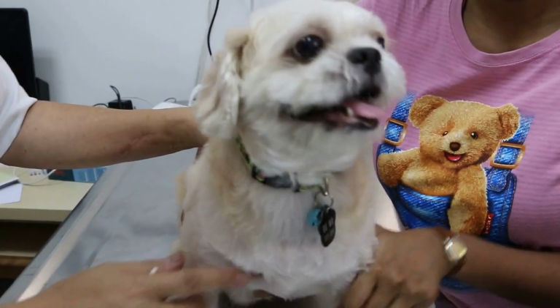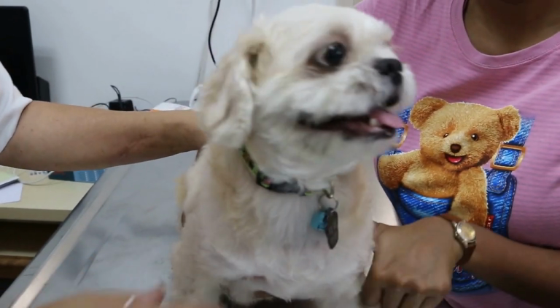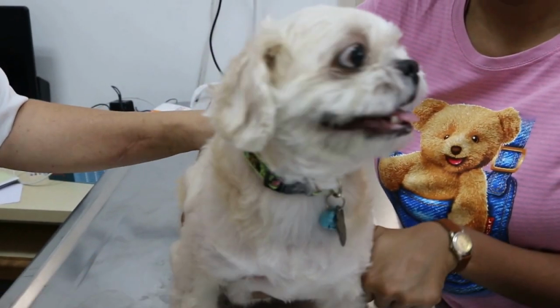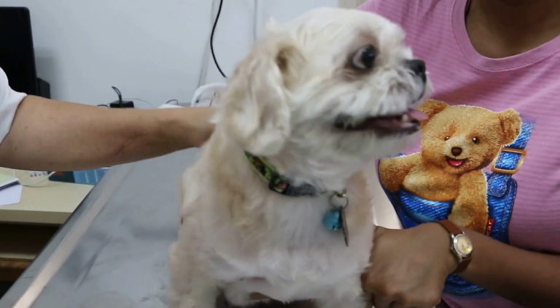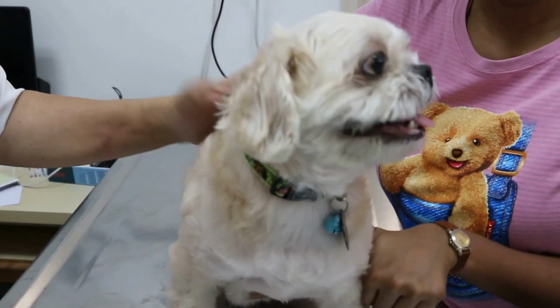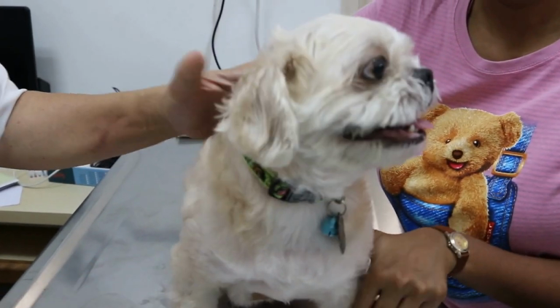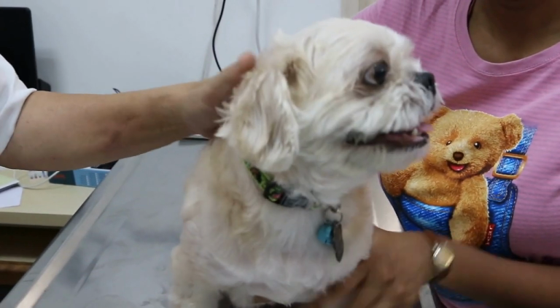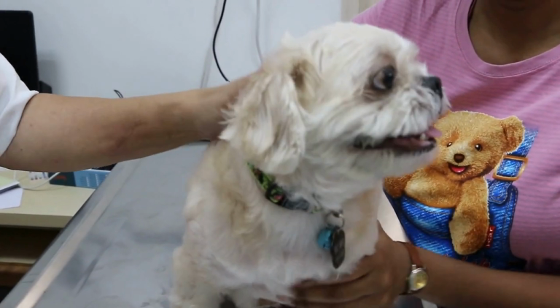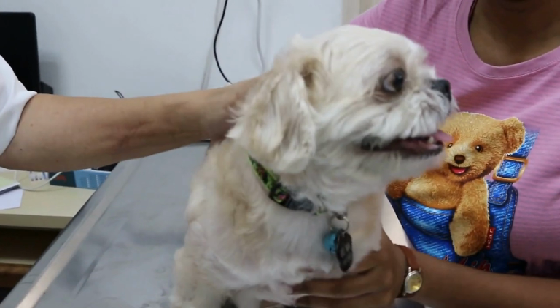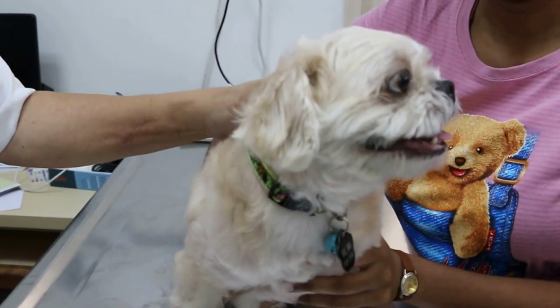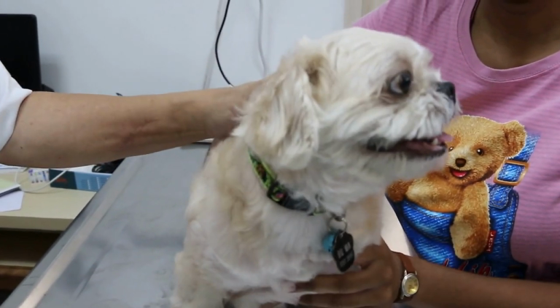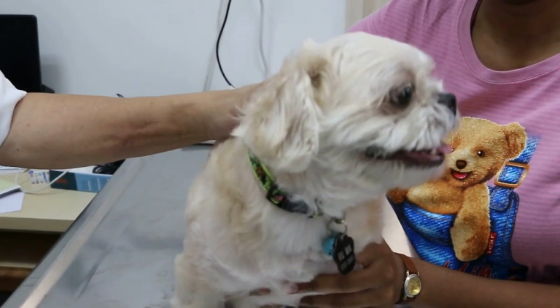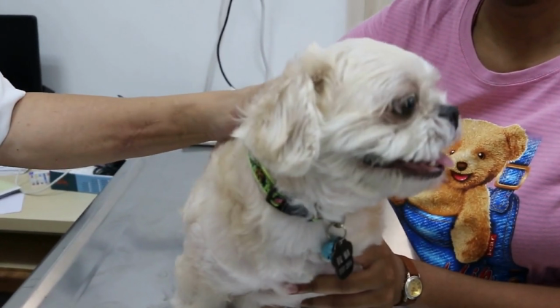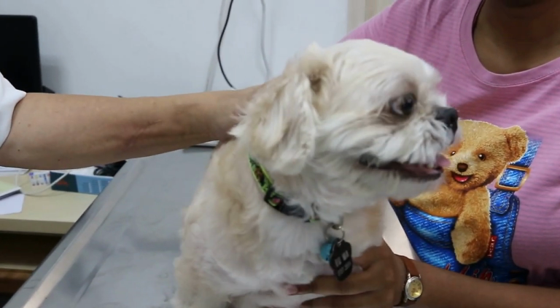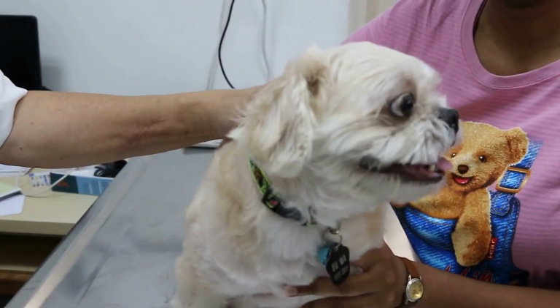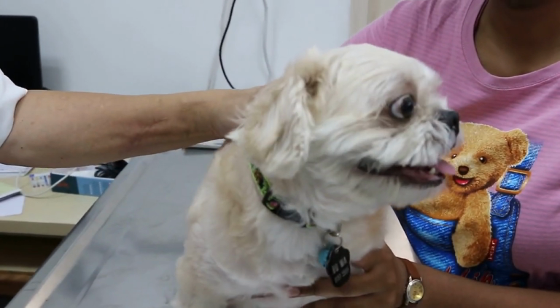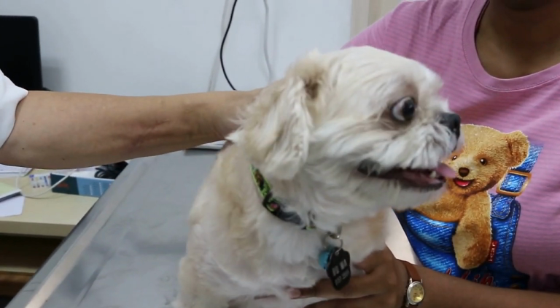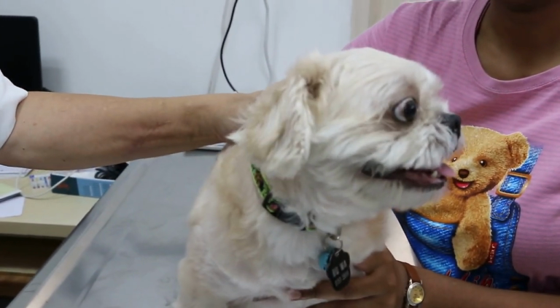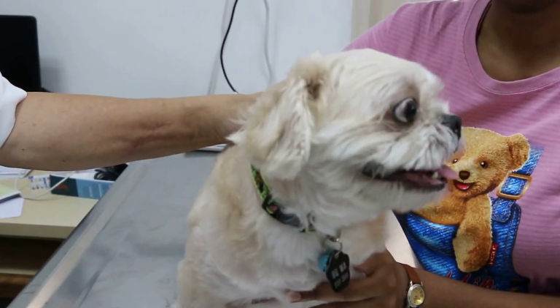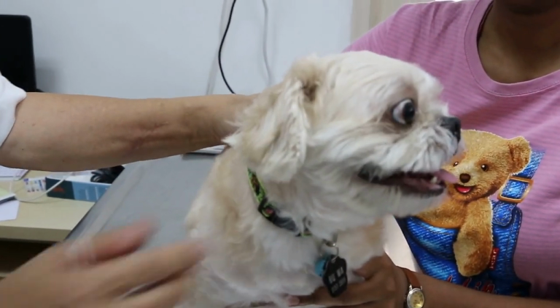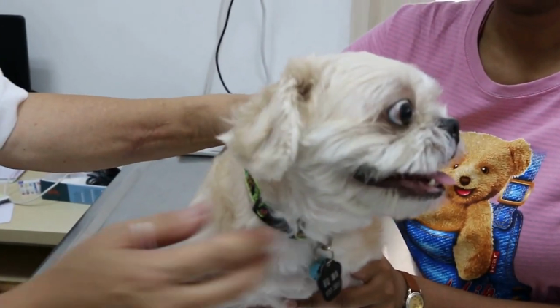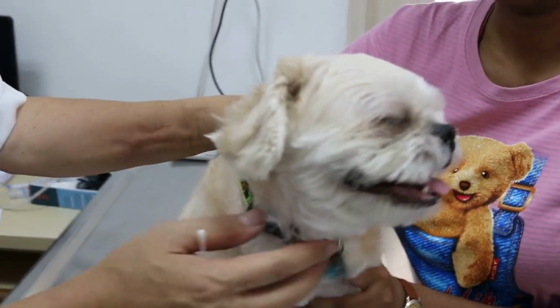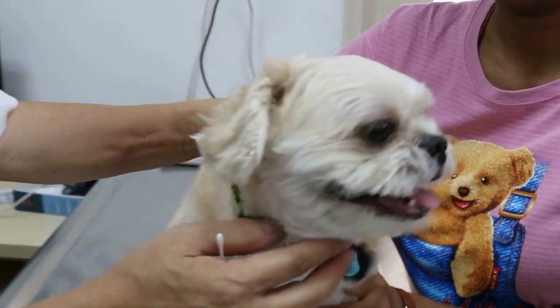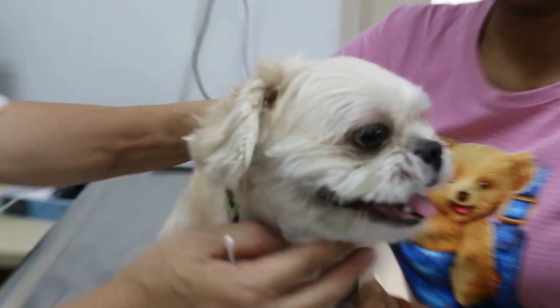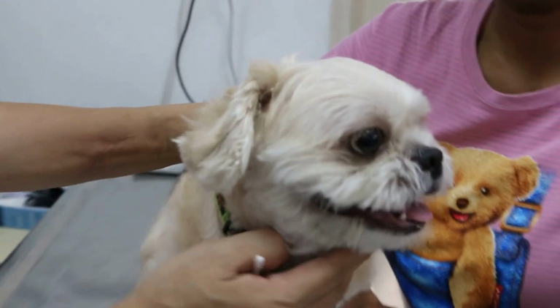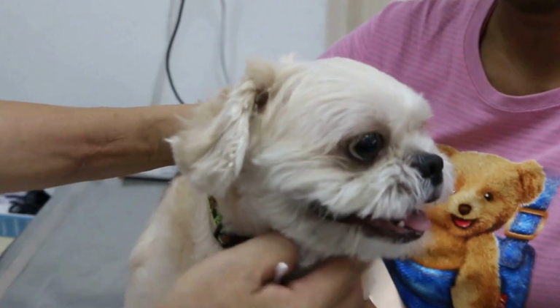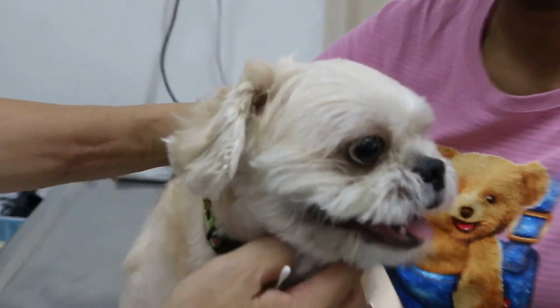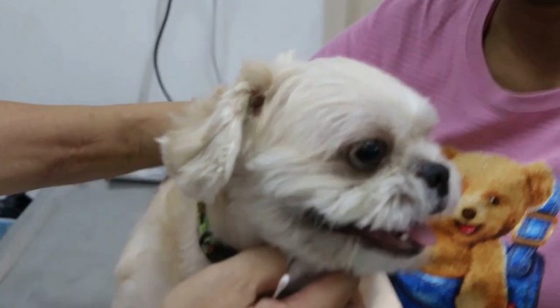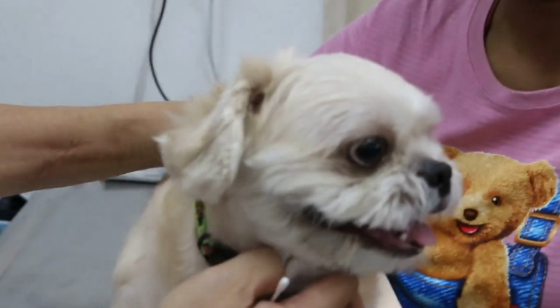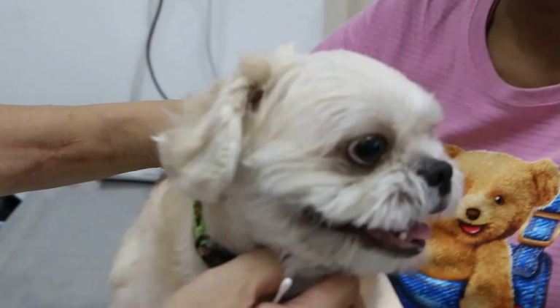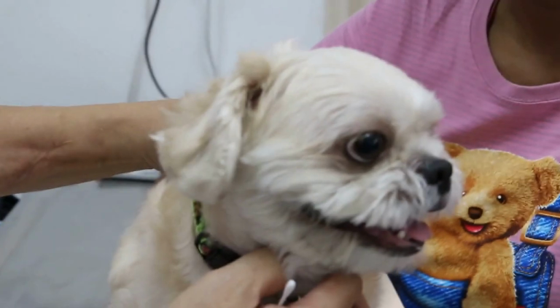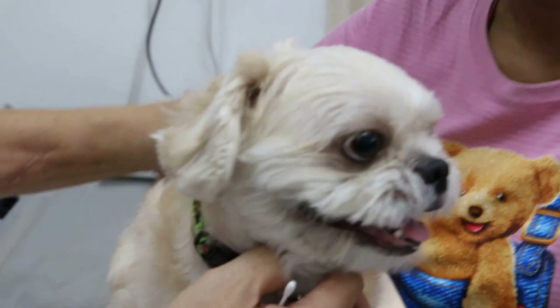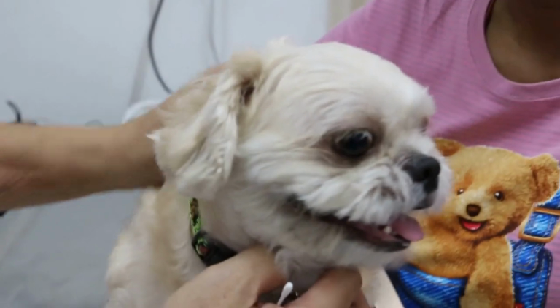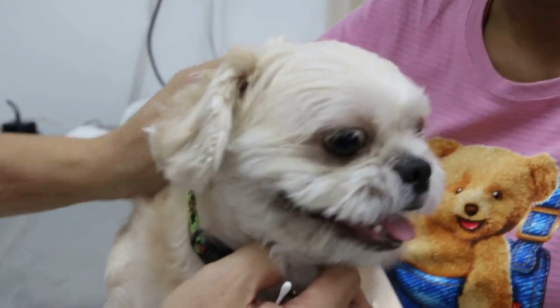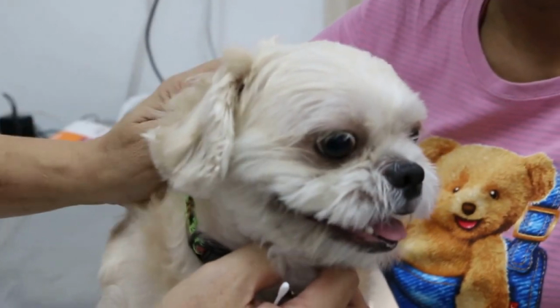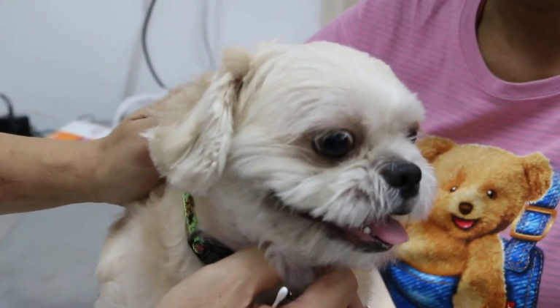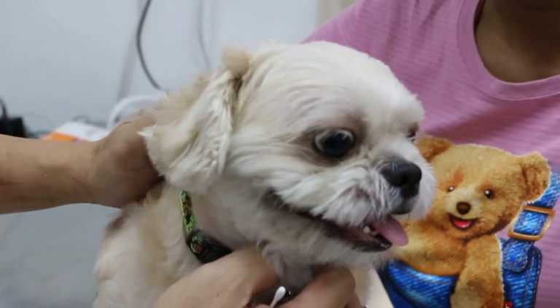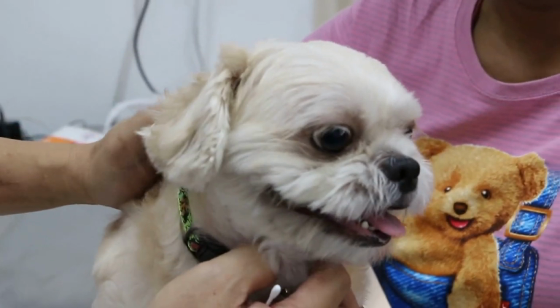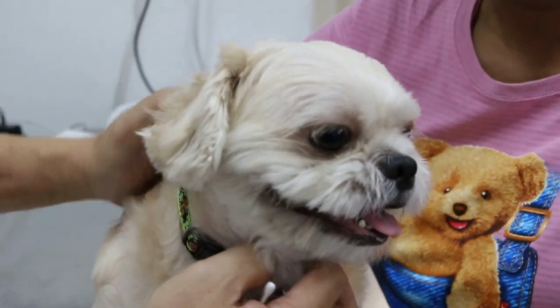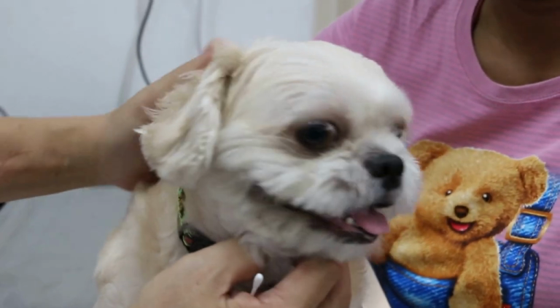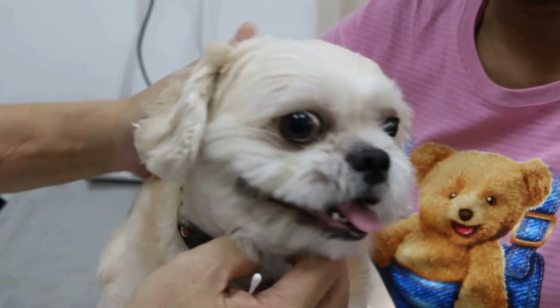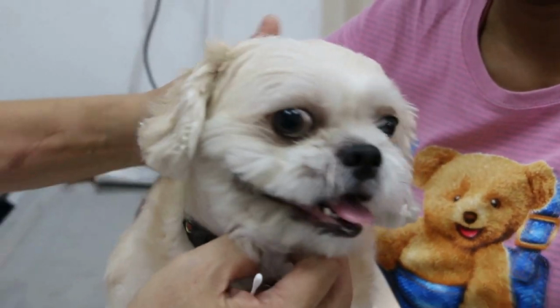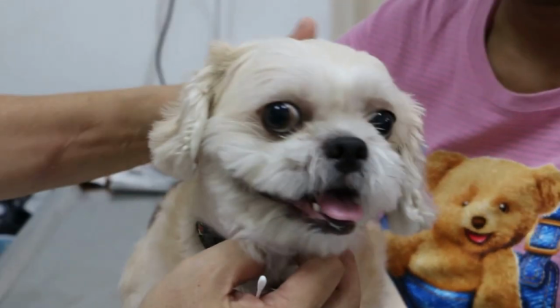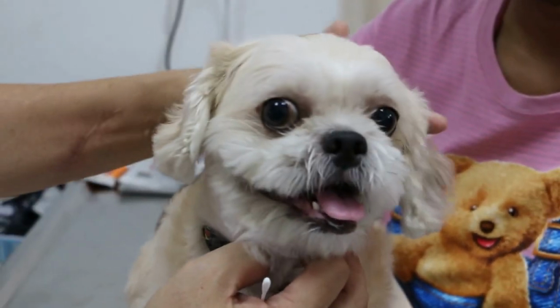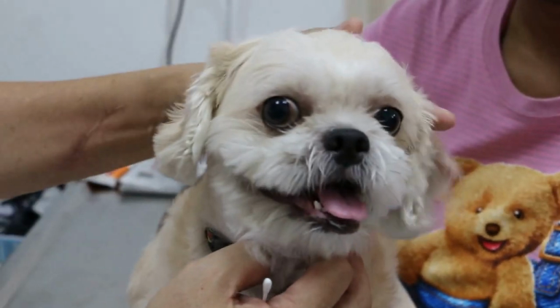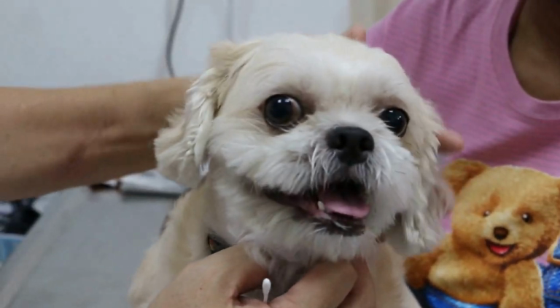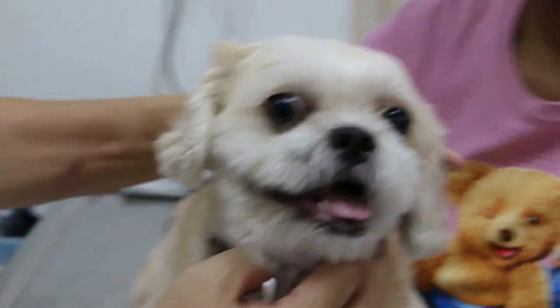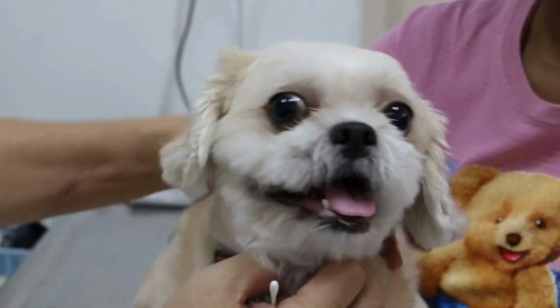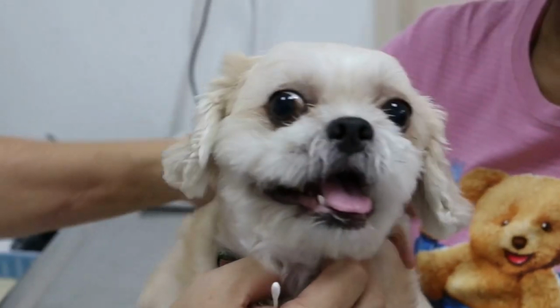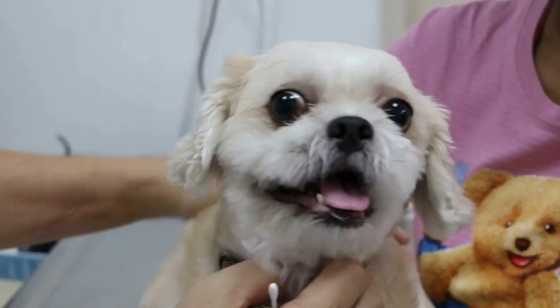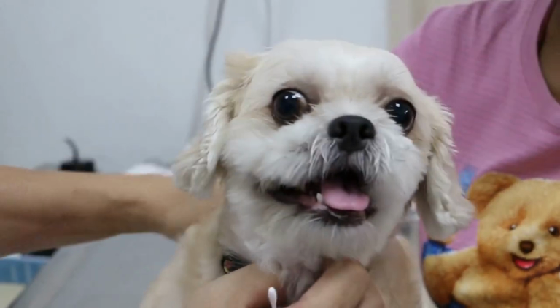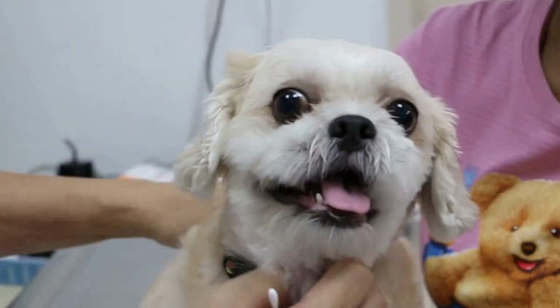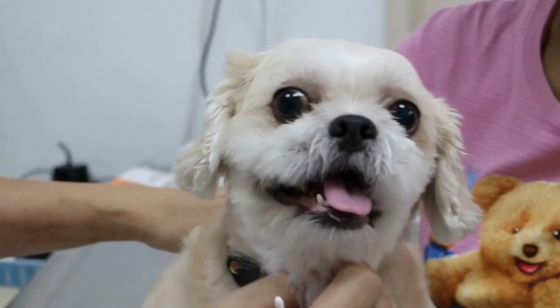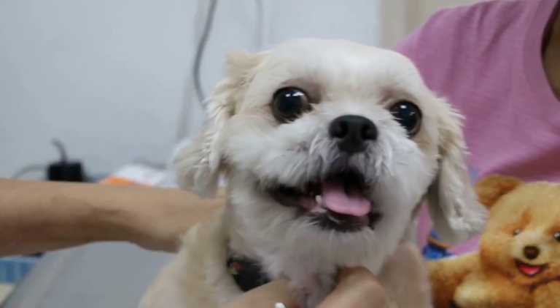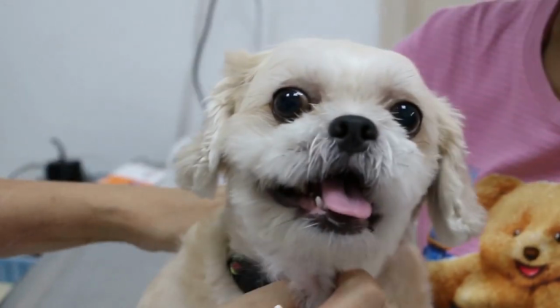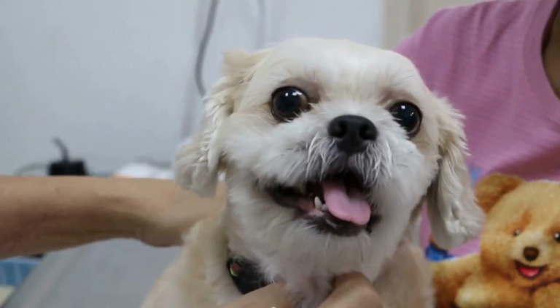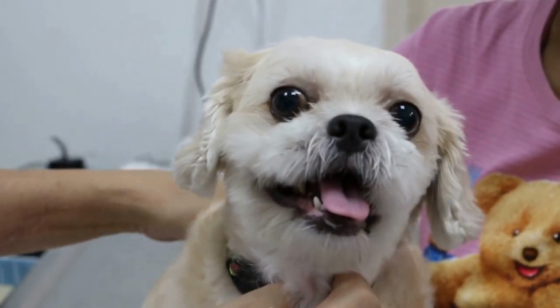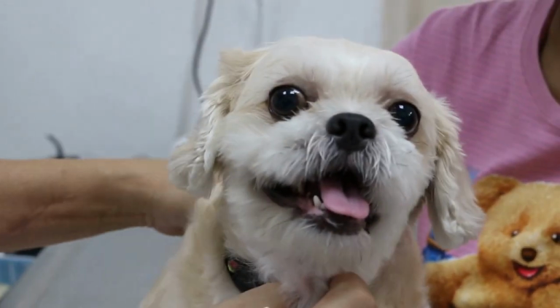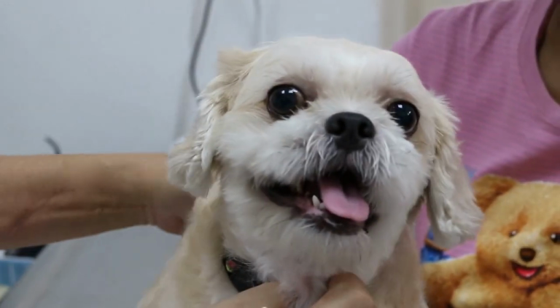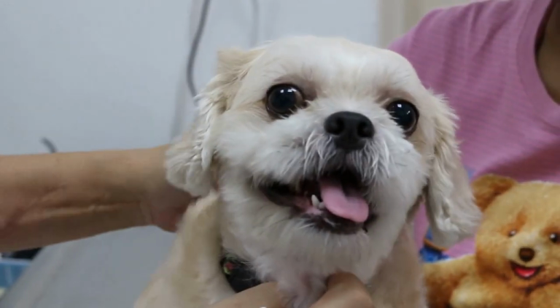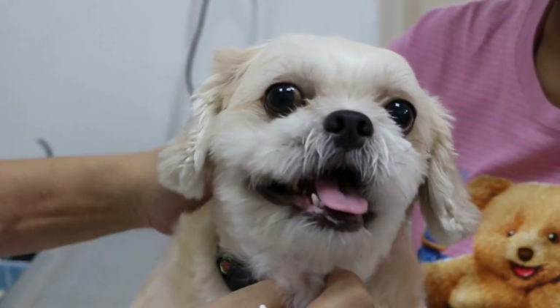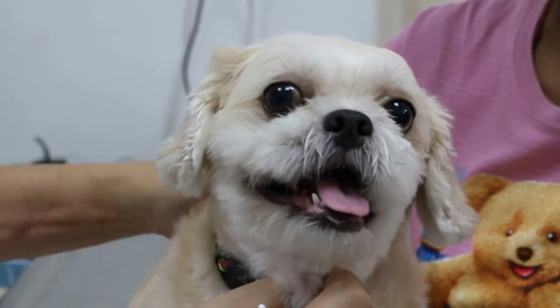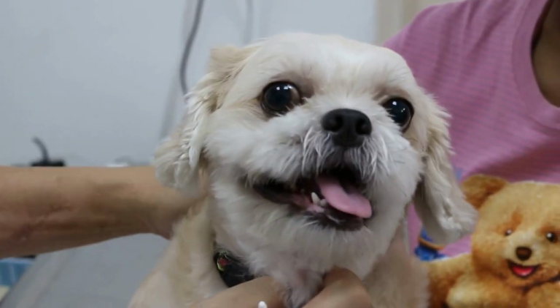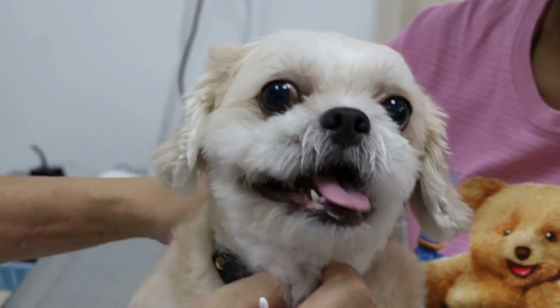23 July 2015. This 4-year-old male neutered schnauzer came in for annual examination.